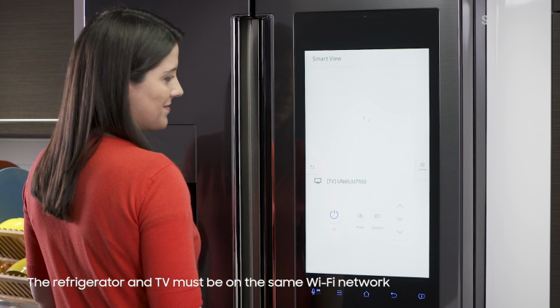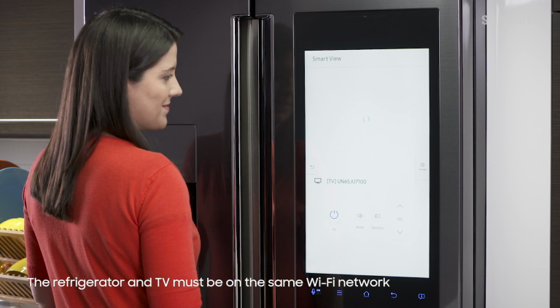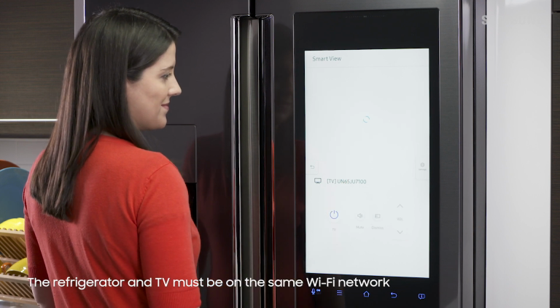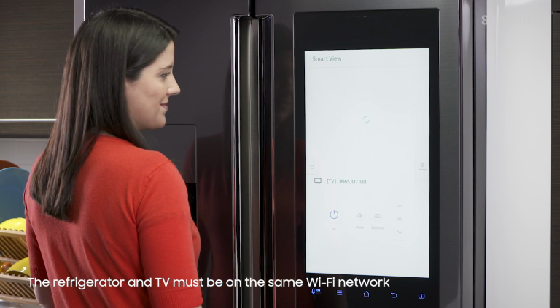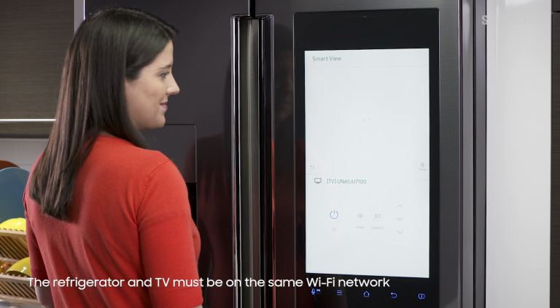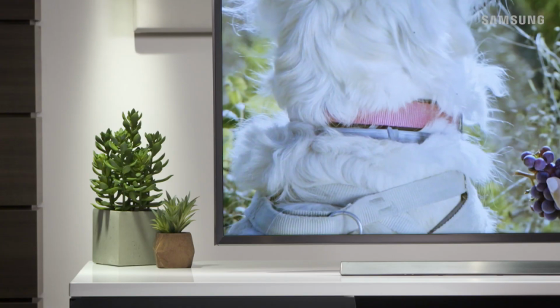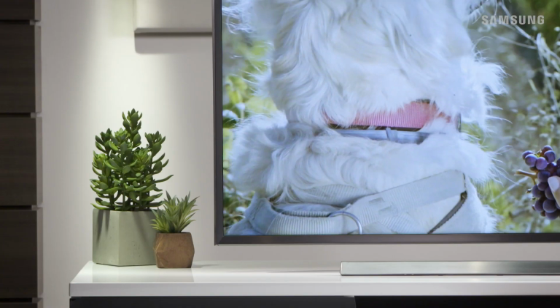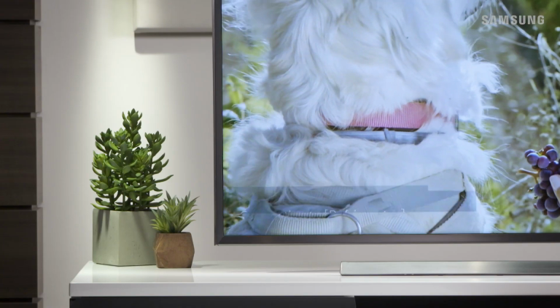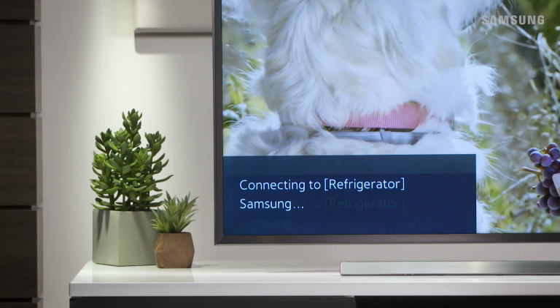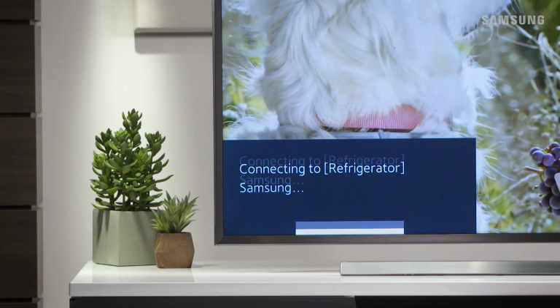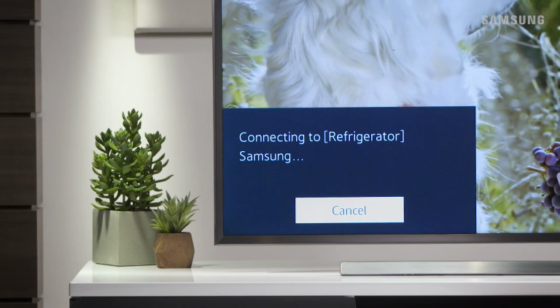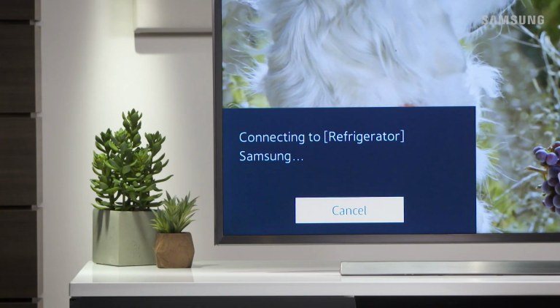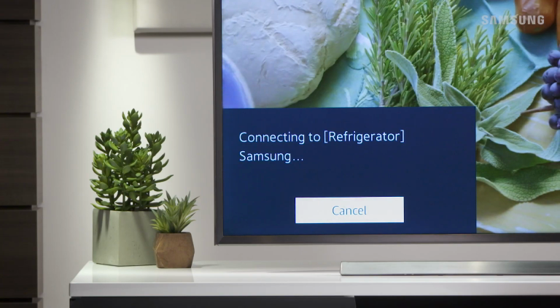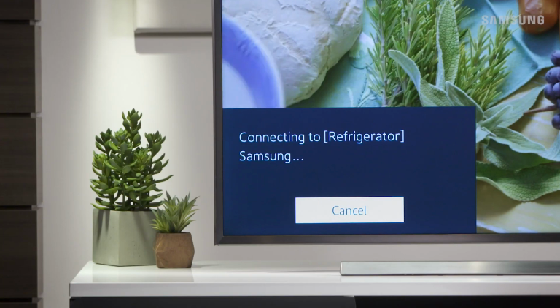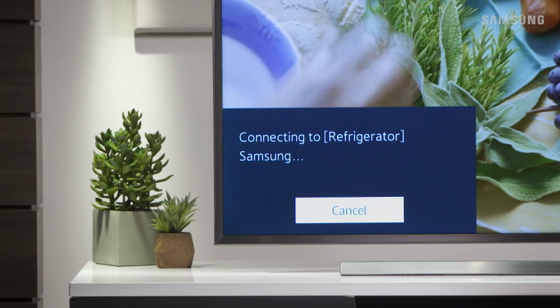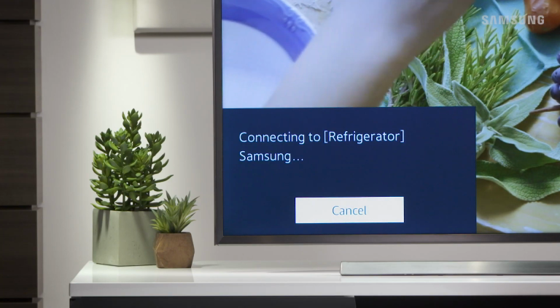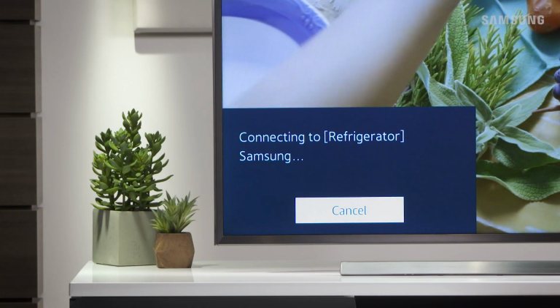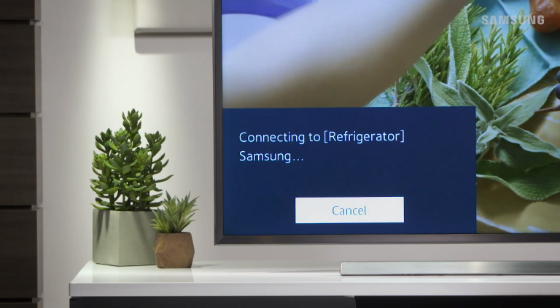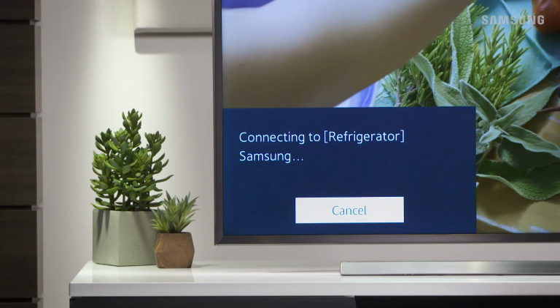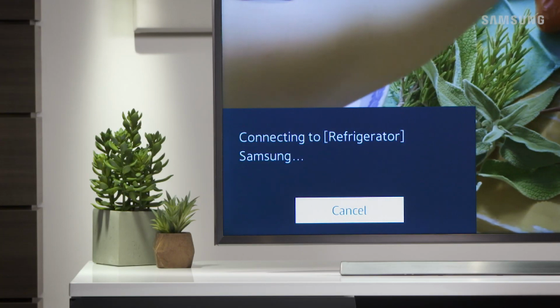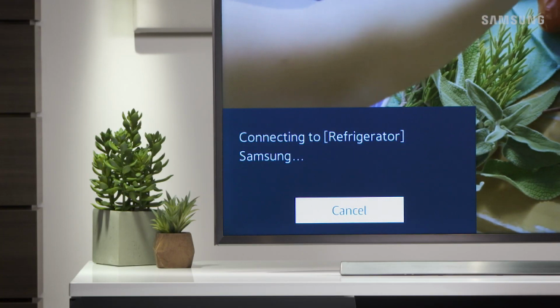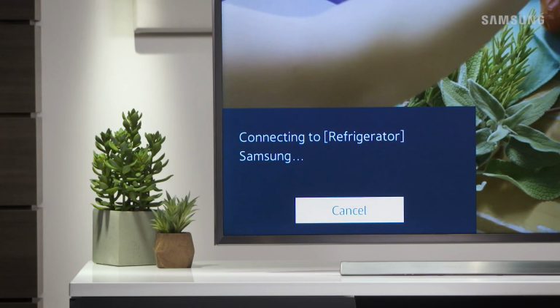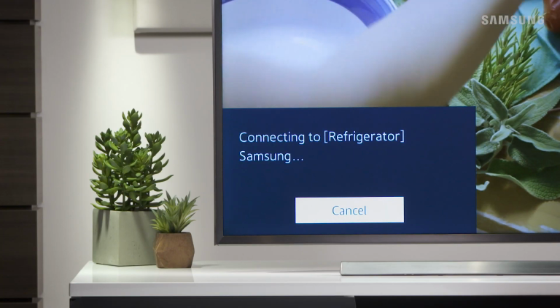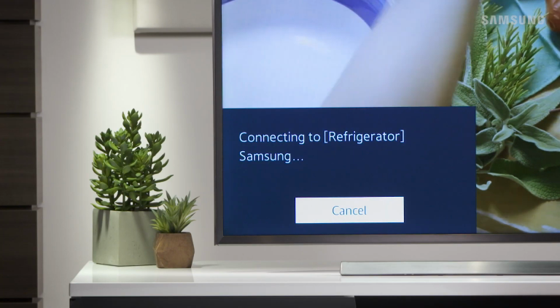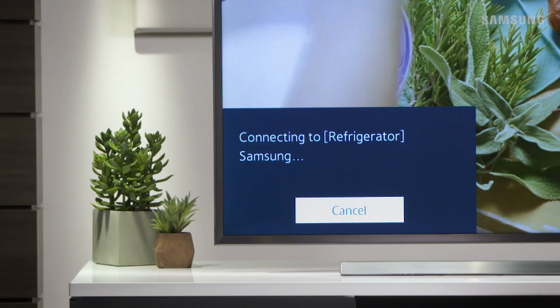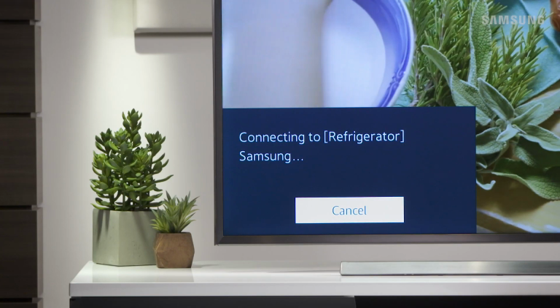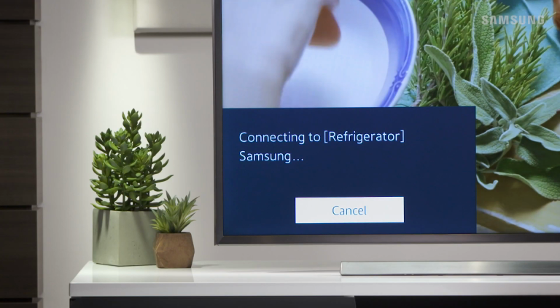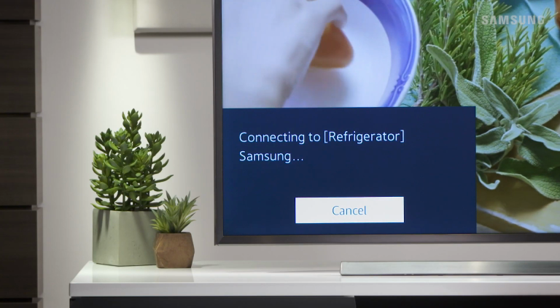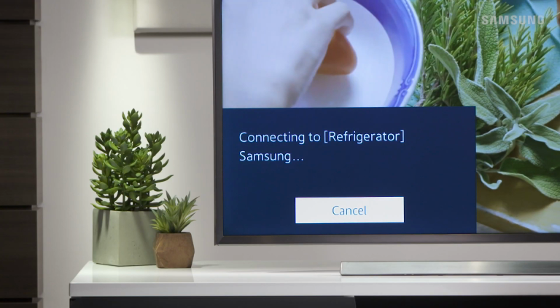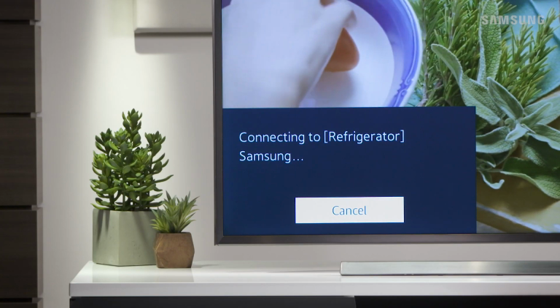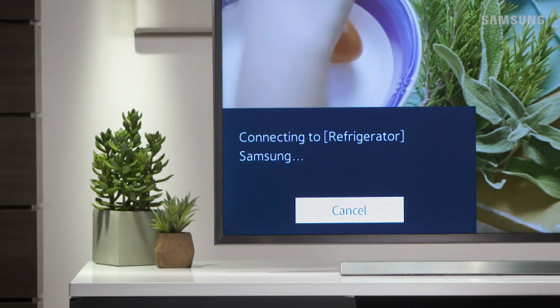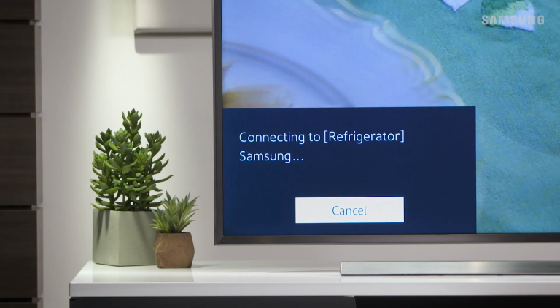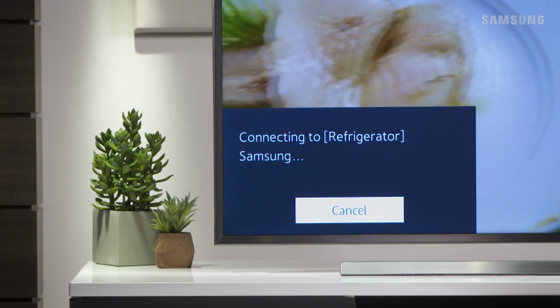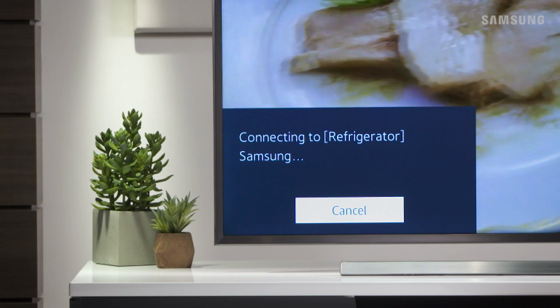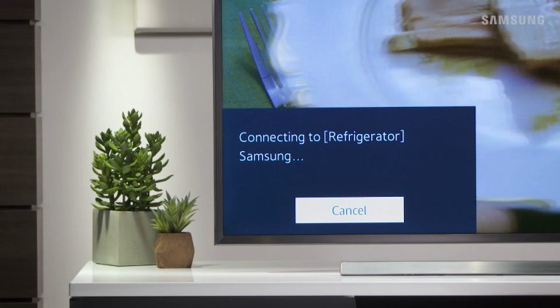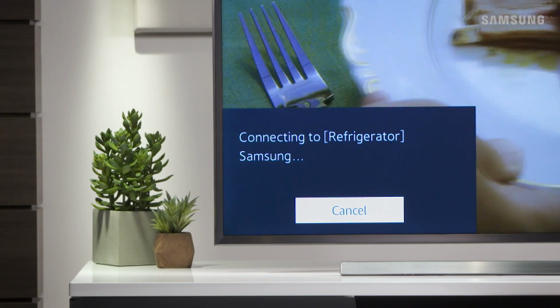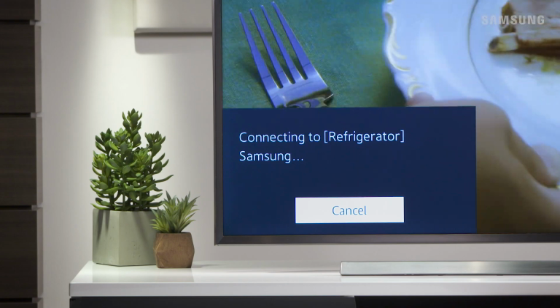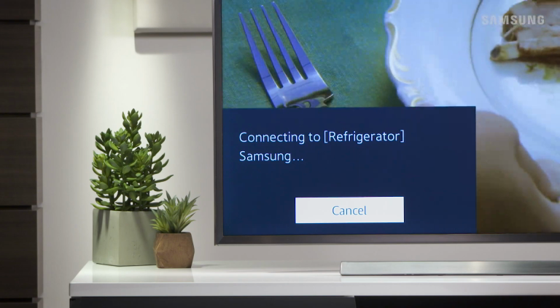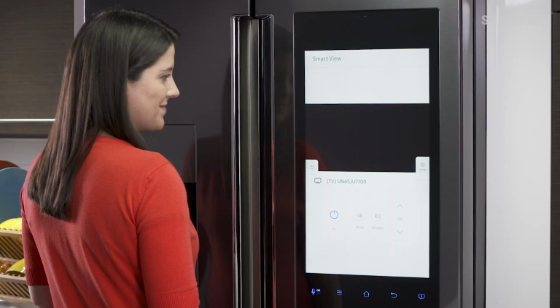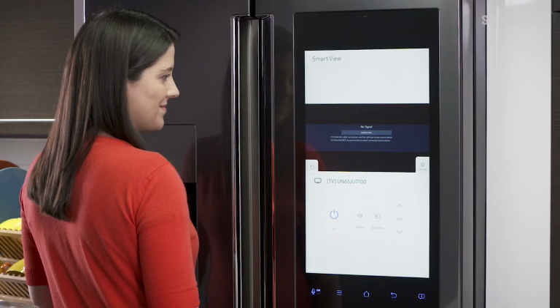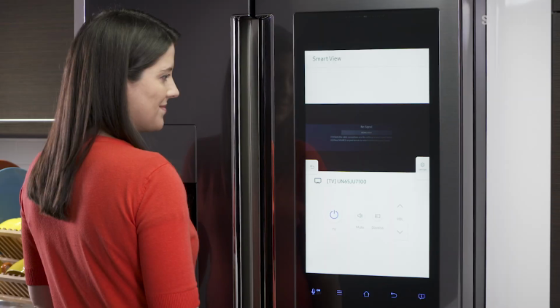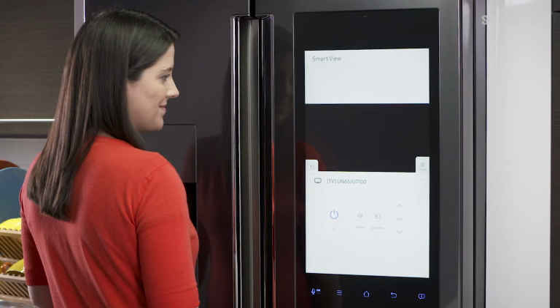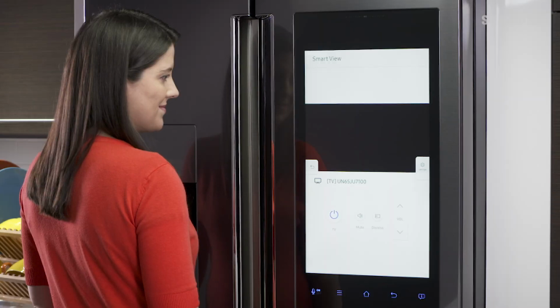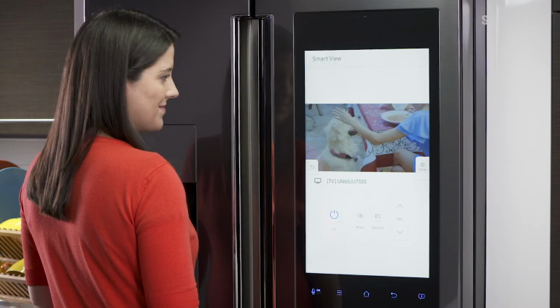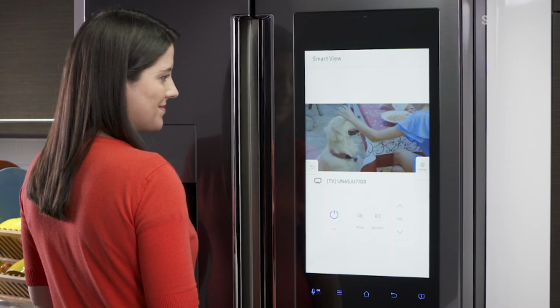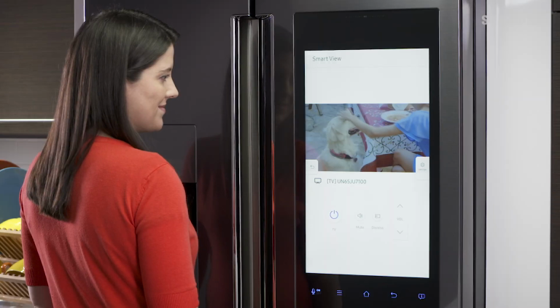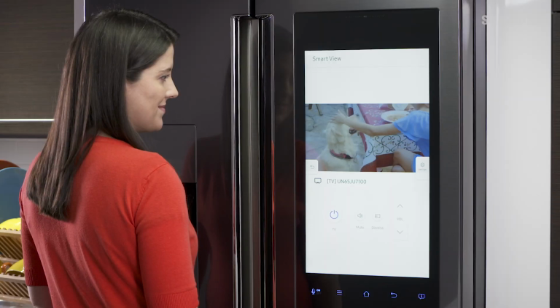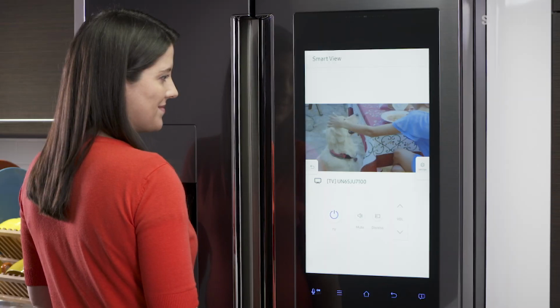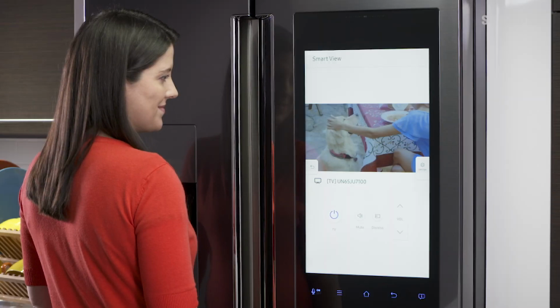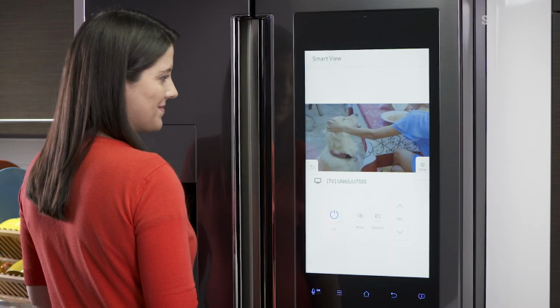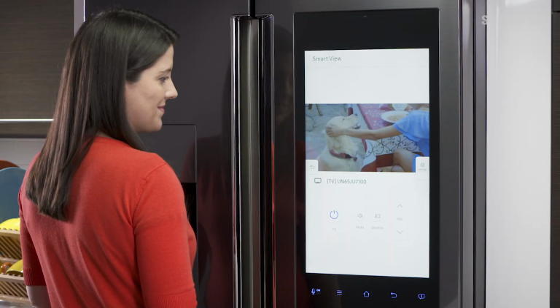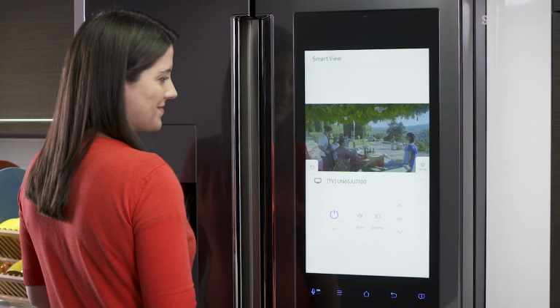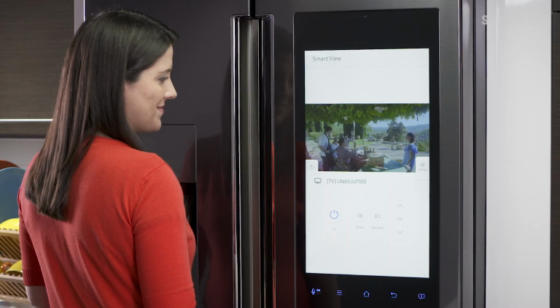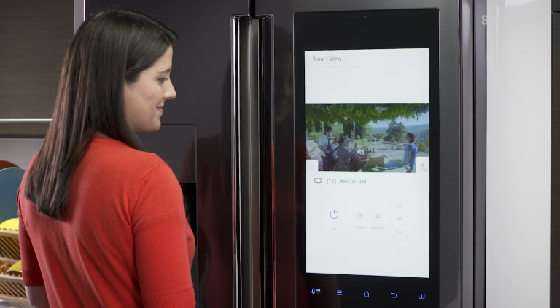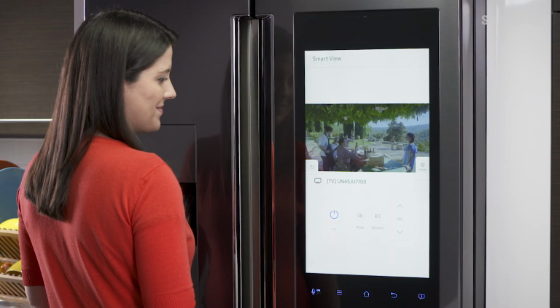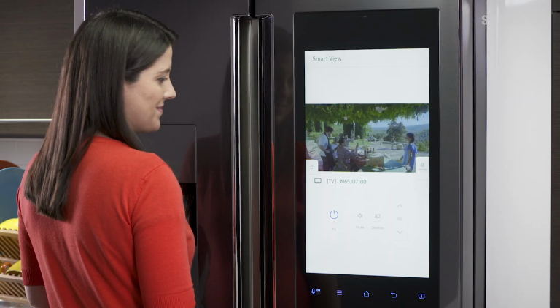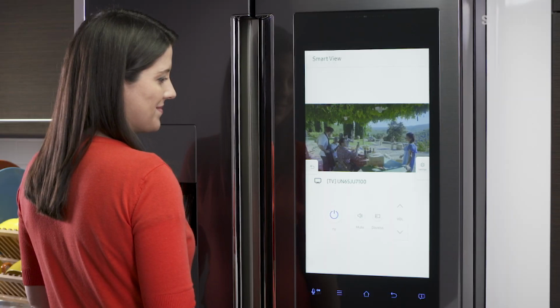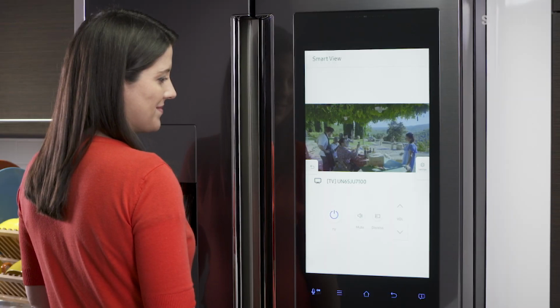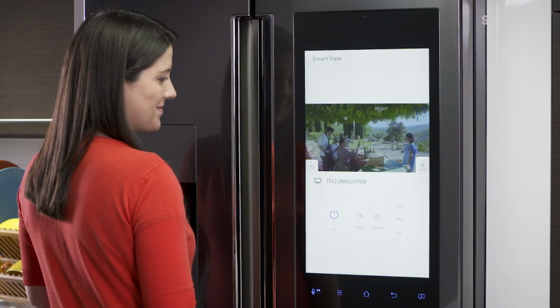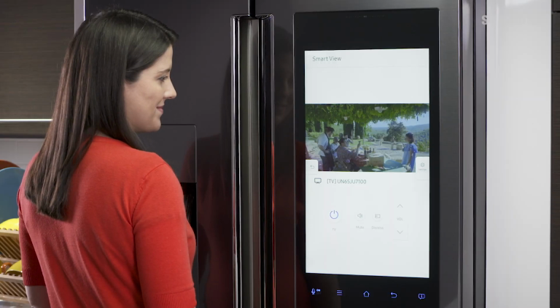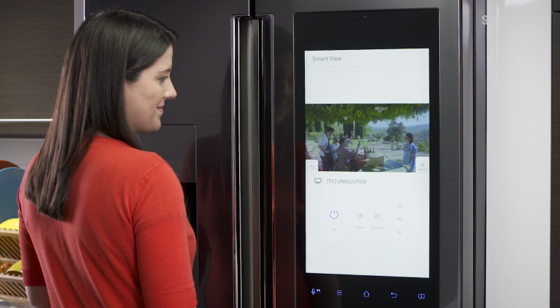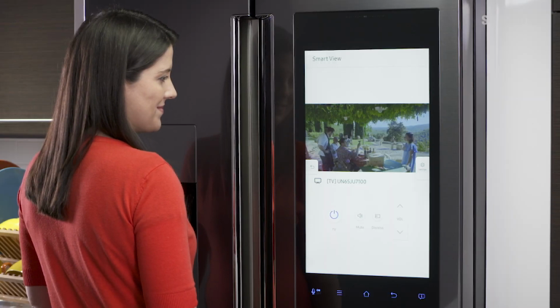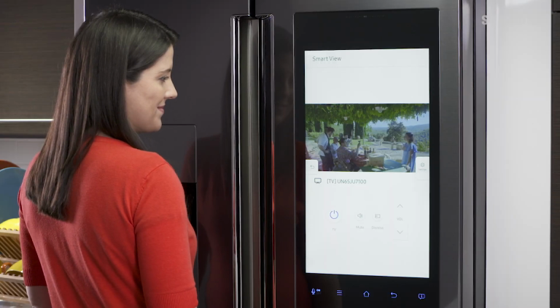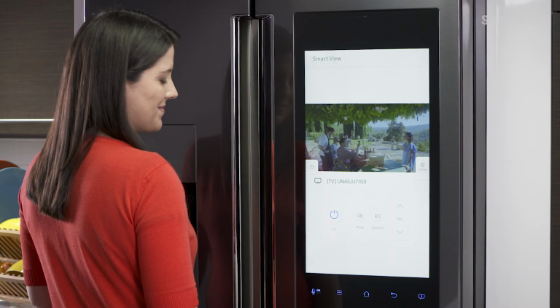A connecting prompt will appear on your TV. And when the connection is successful, you will see your TV screen mirrored on your refrigerator.